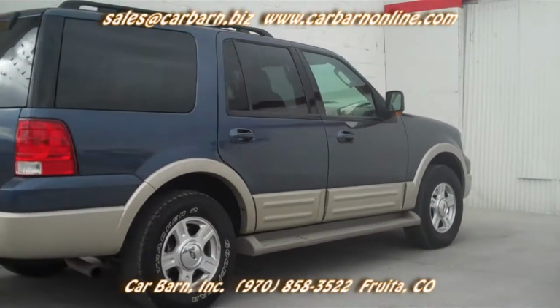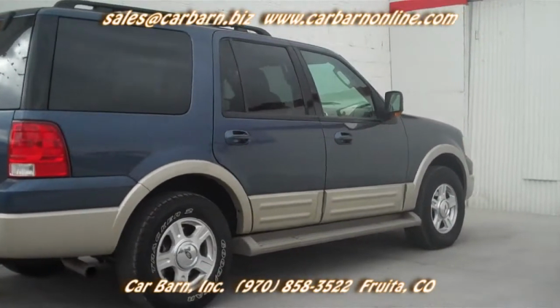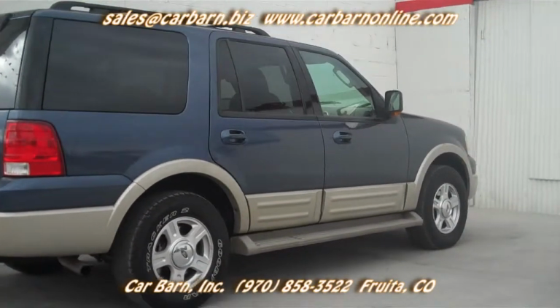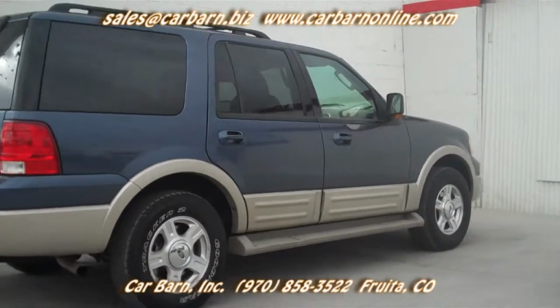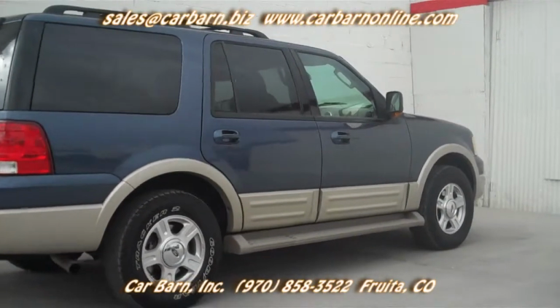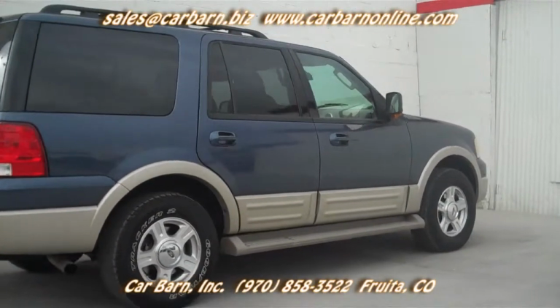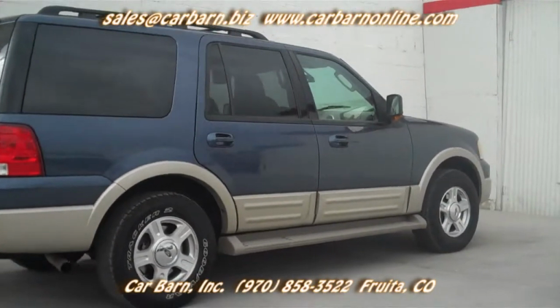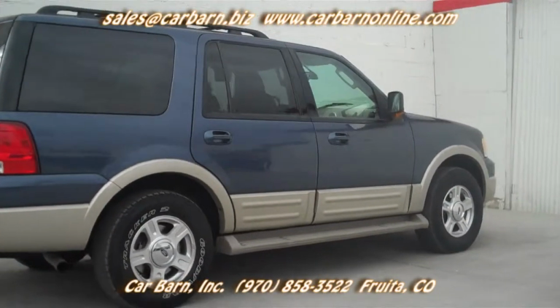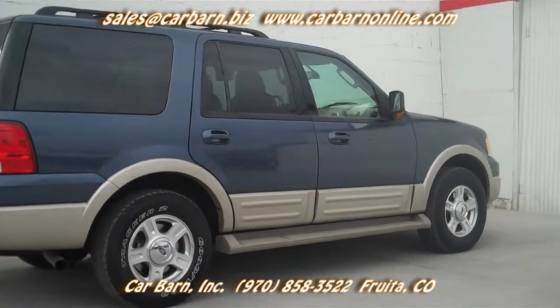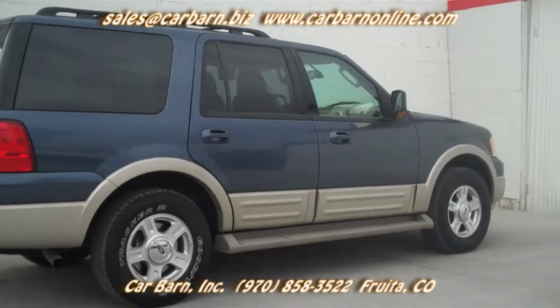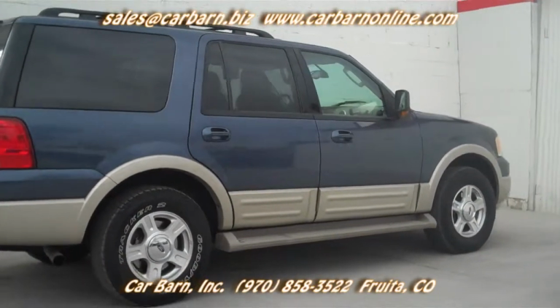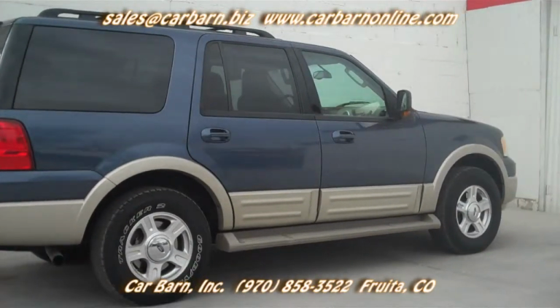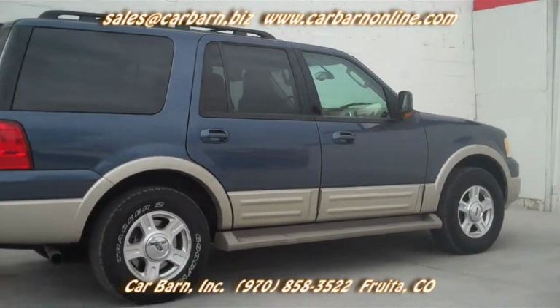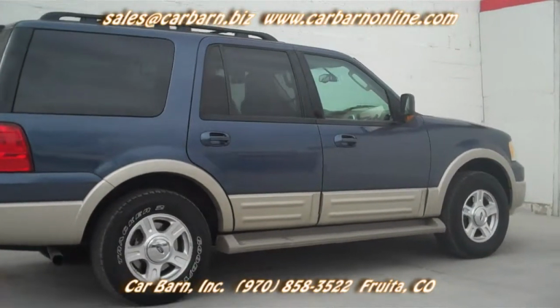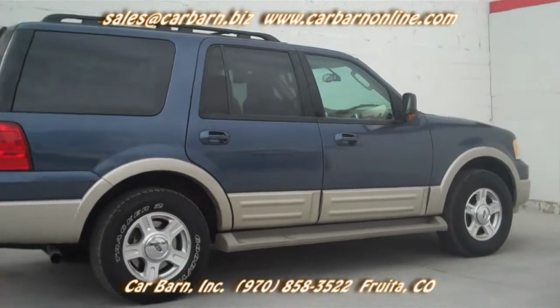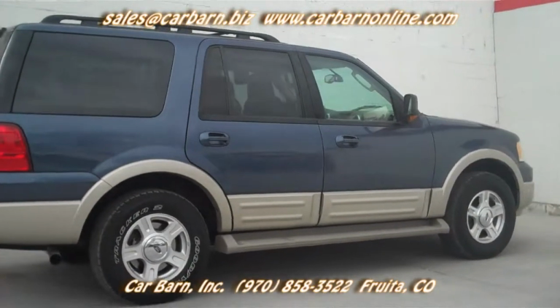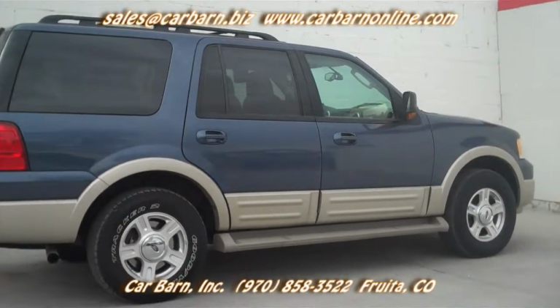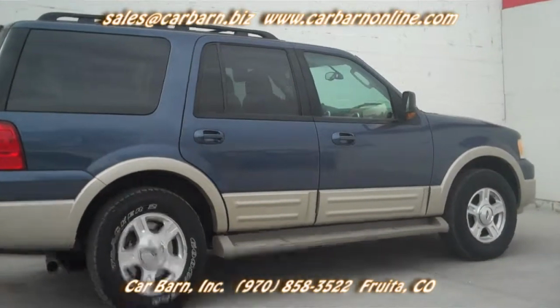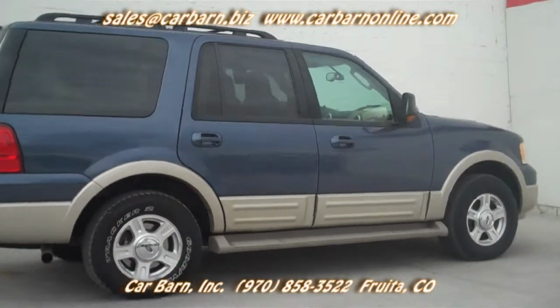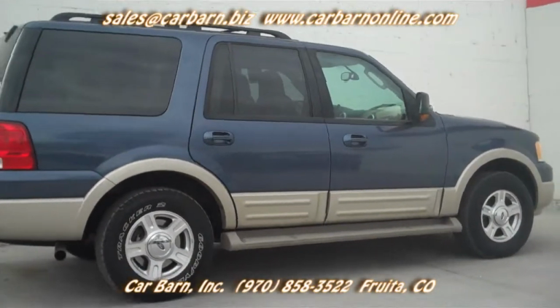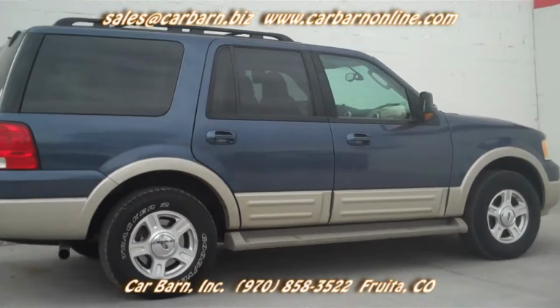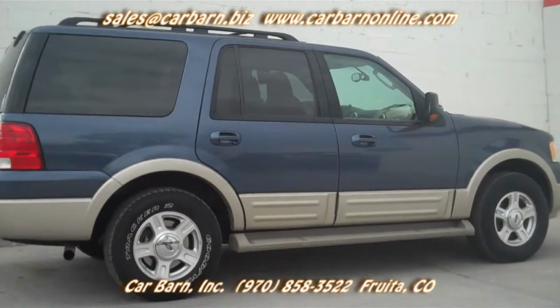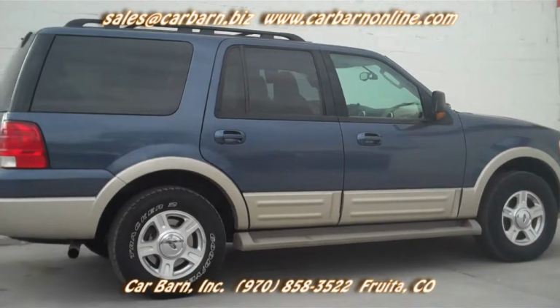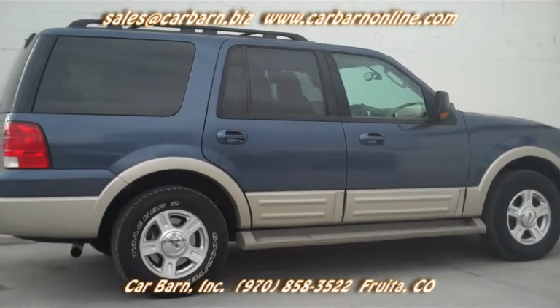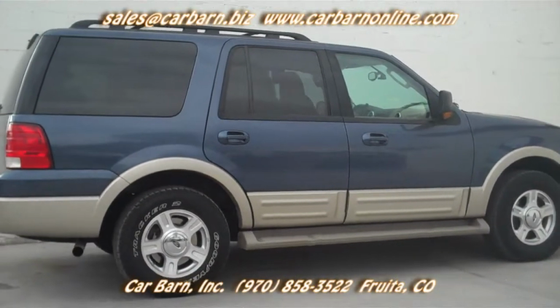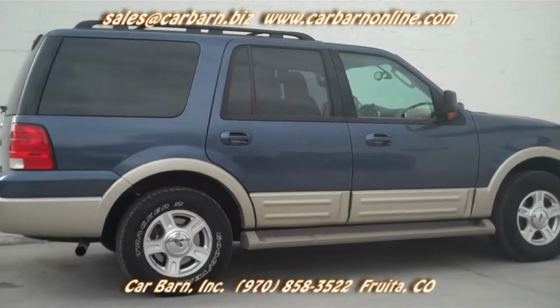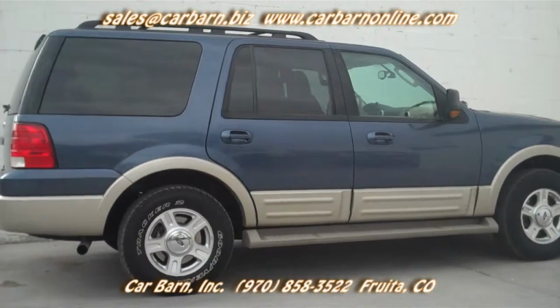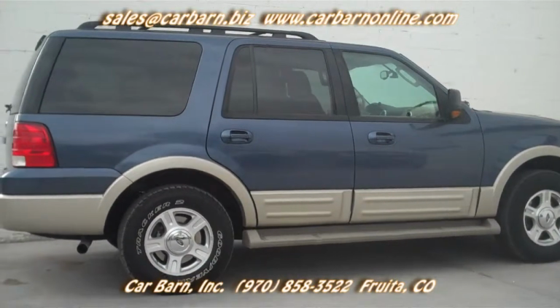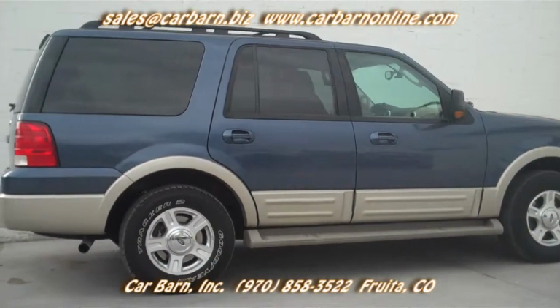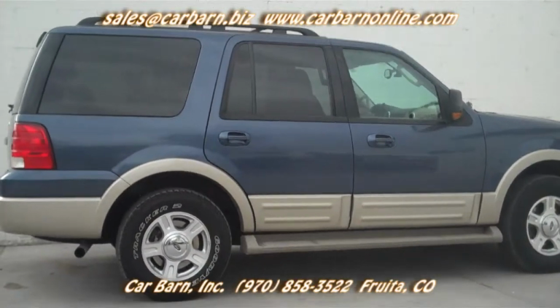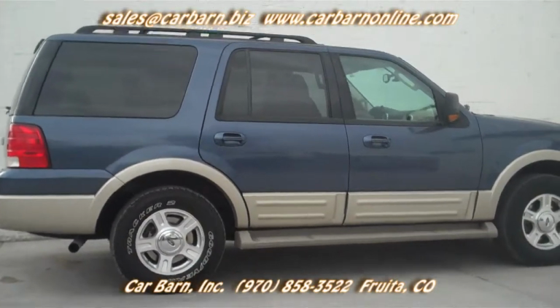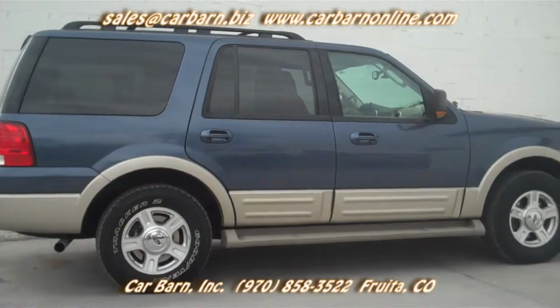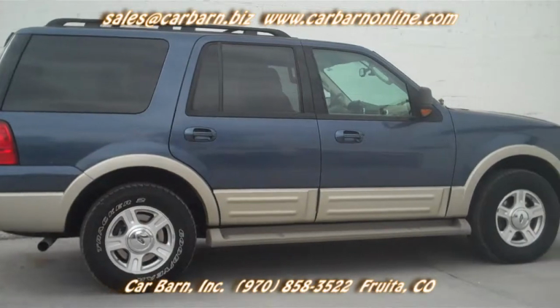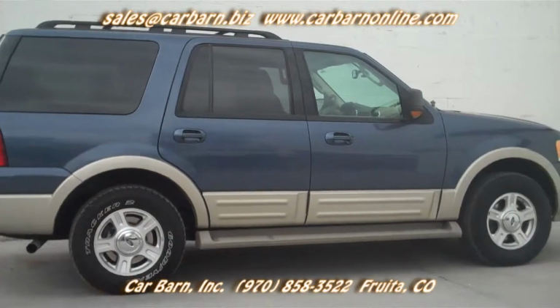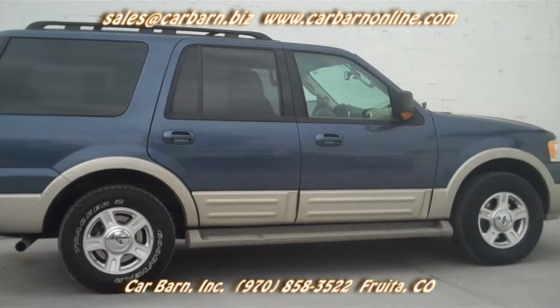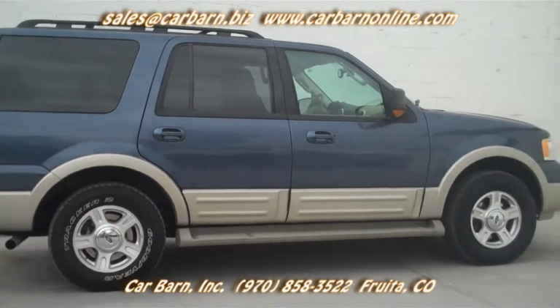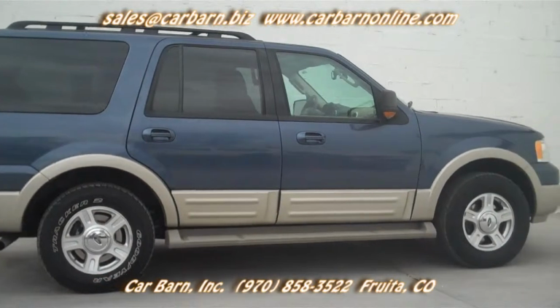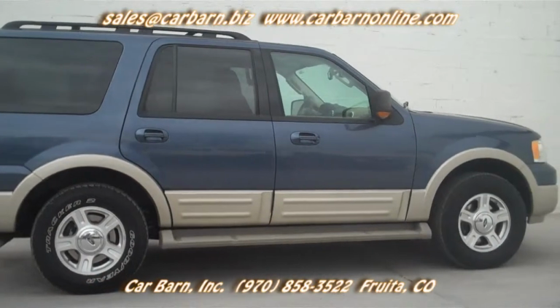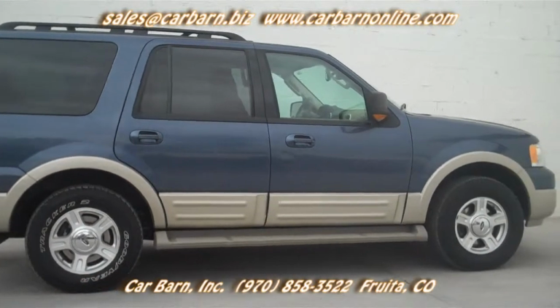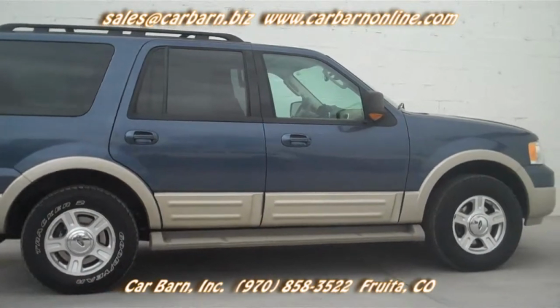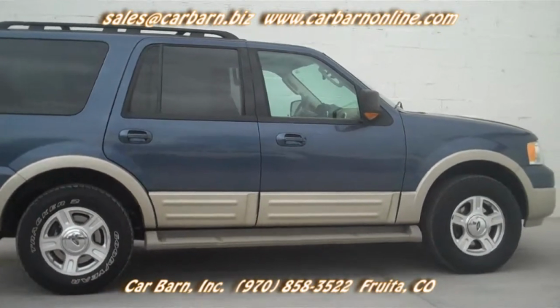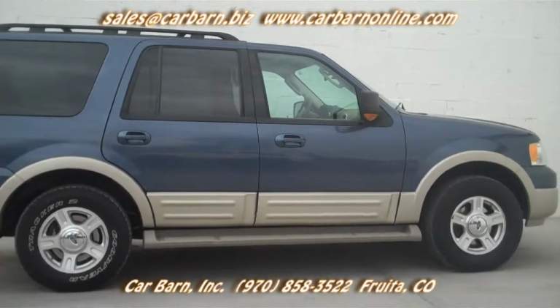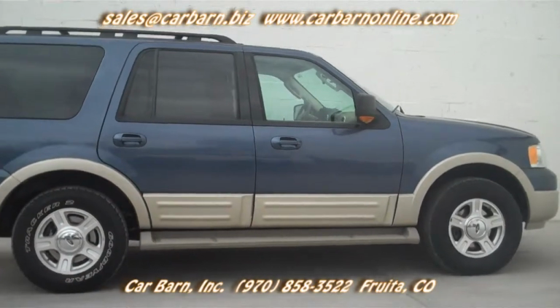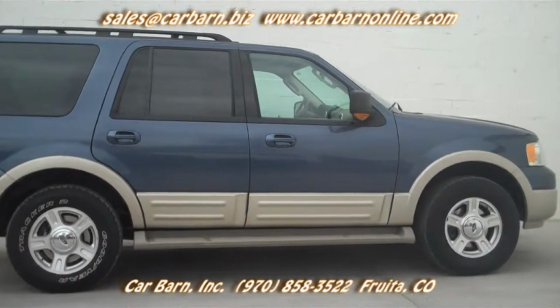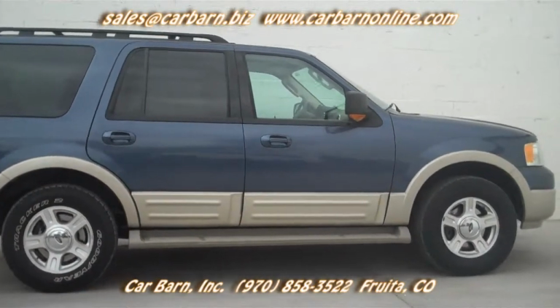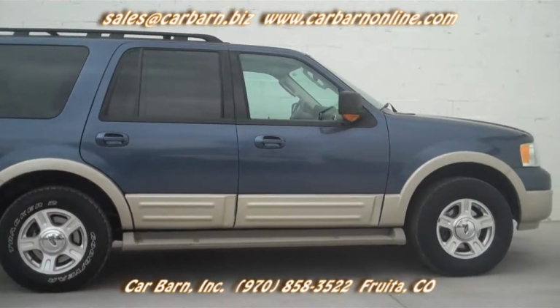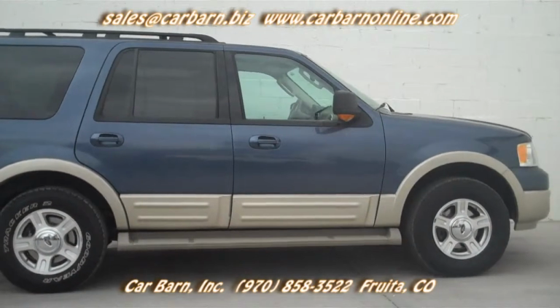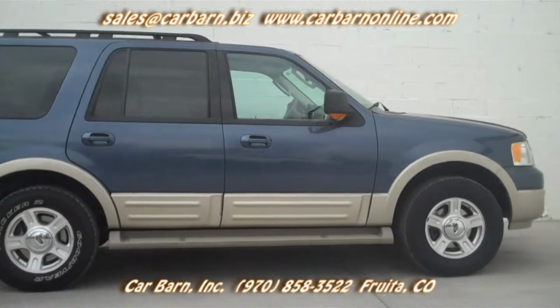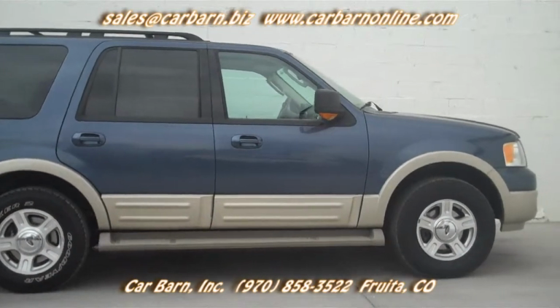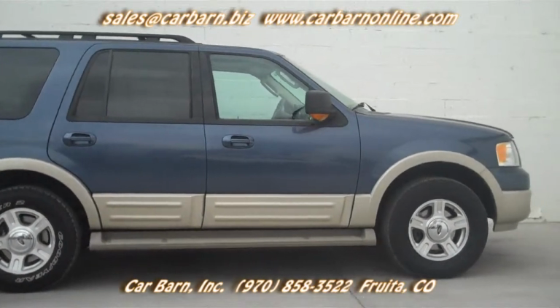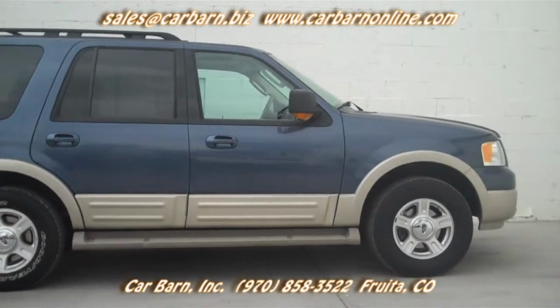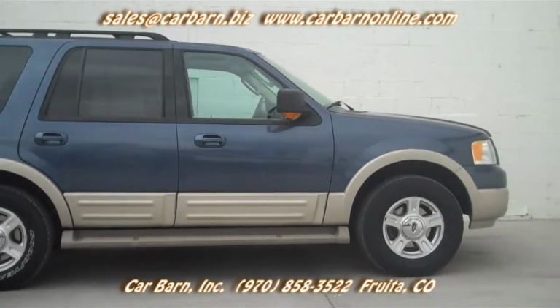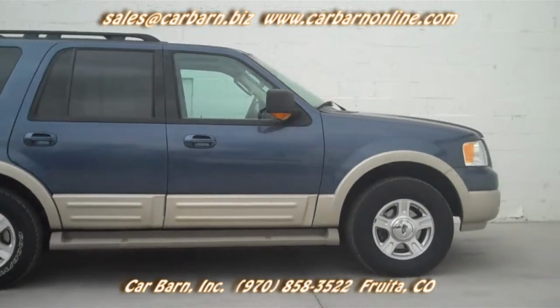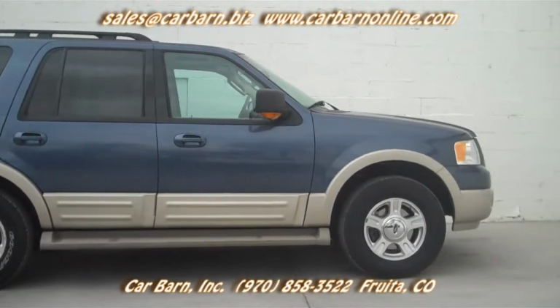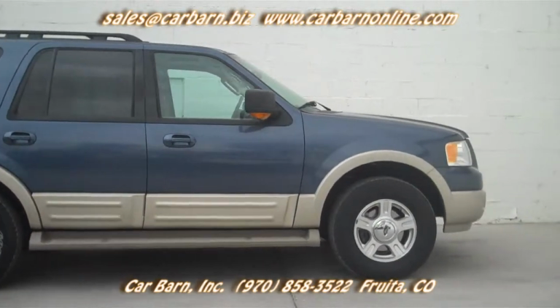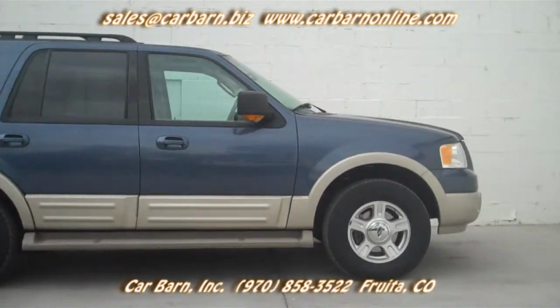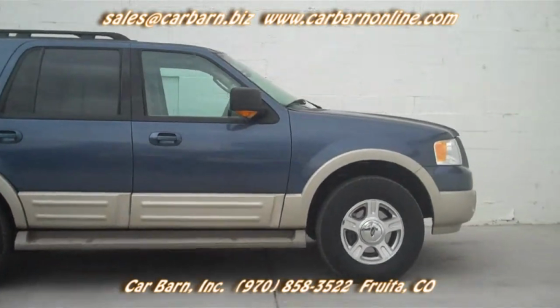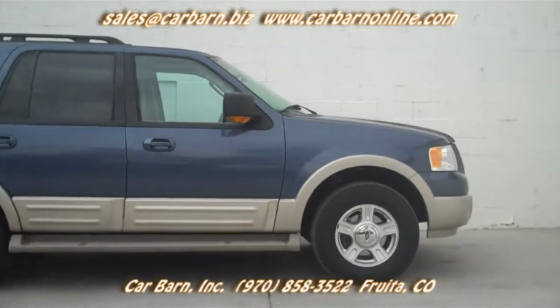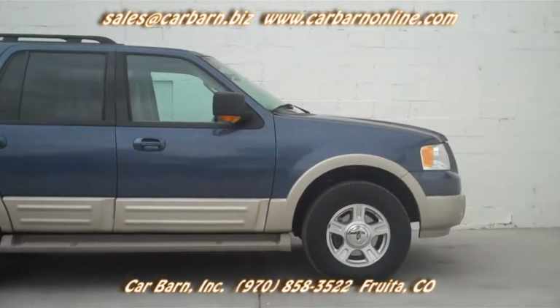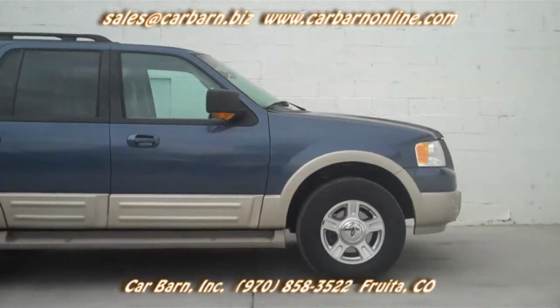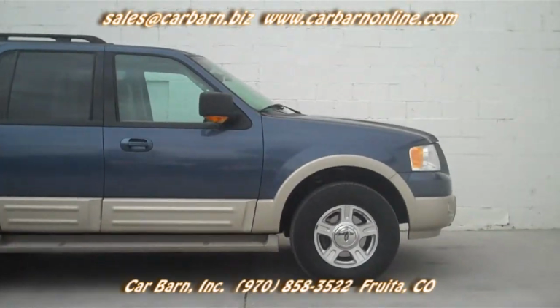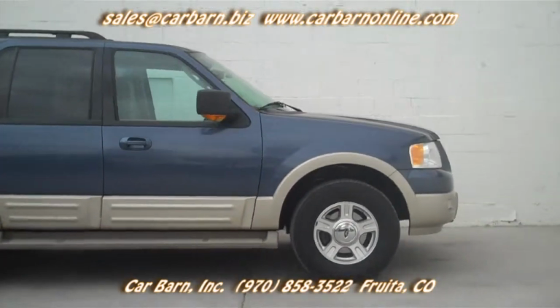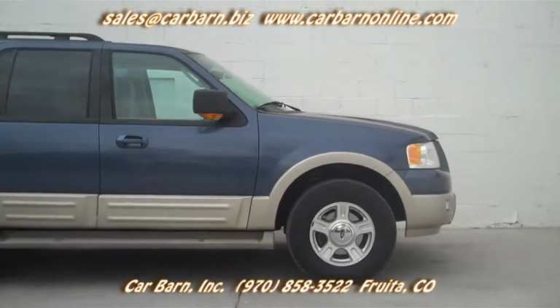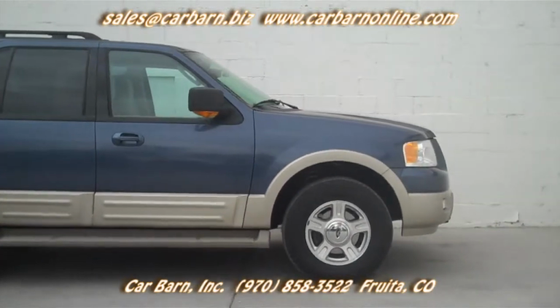This Expedition is powered by the Ford 5.4-liter three-valve V8 with an automatic transmission and four-wheel drive.